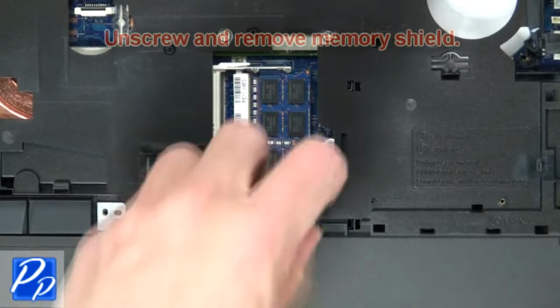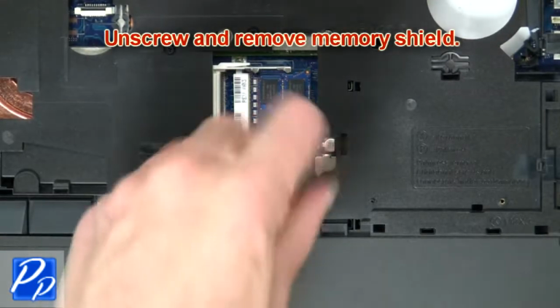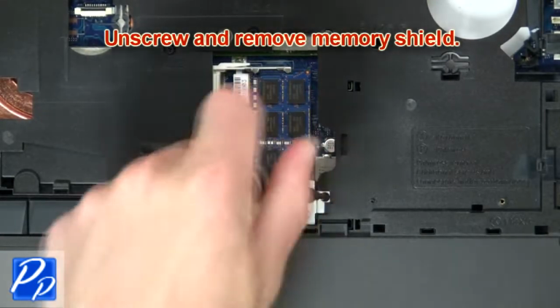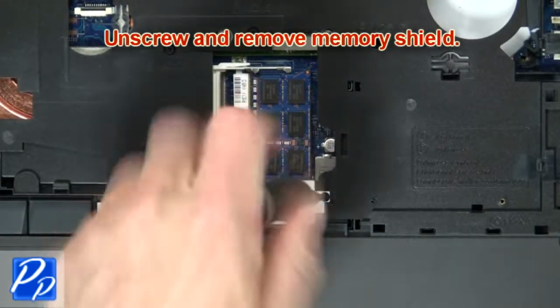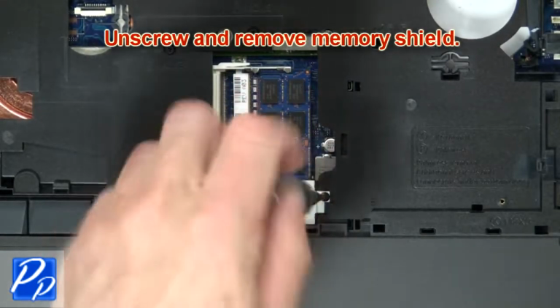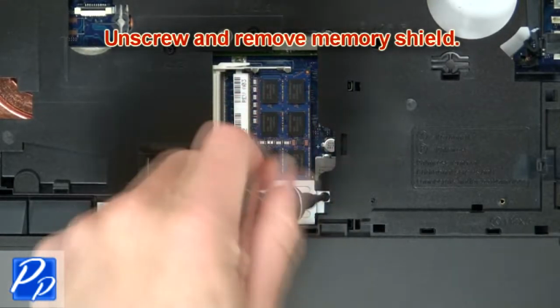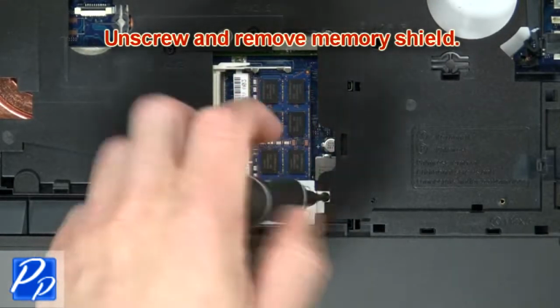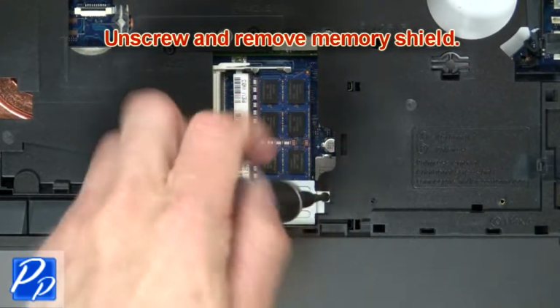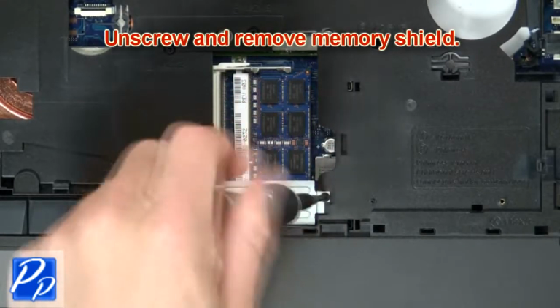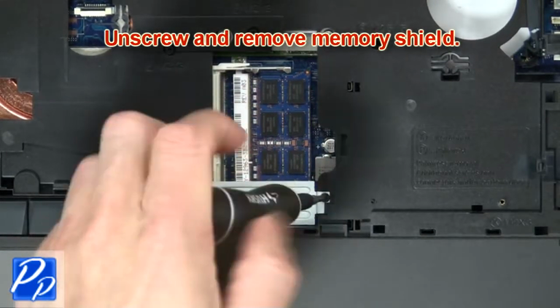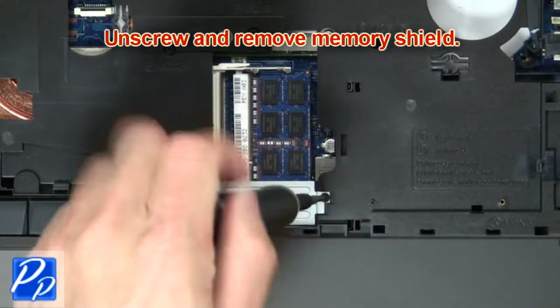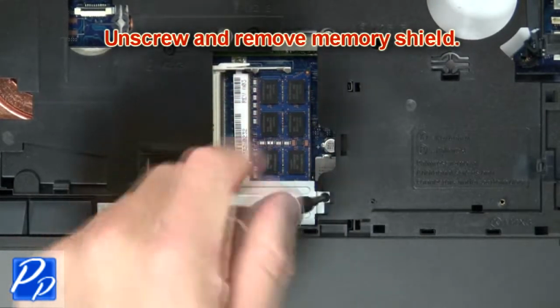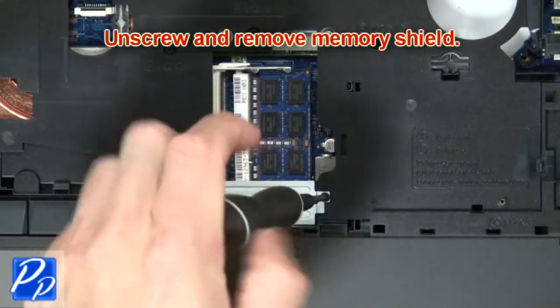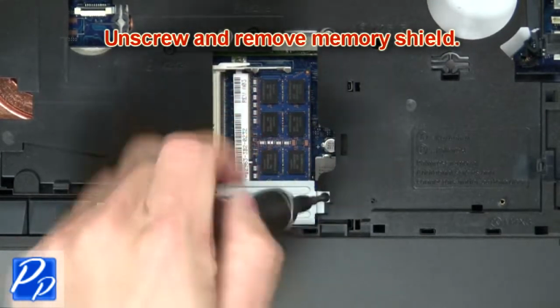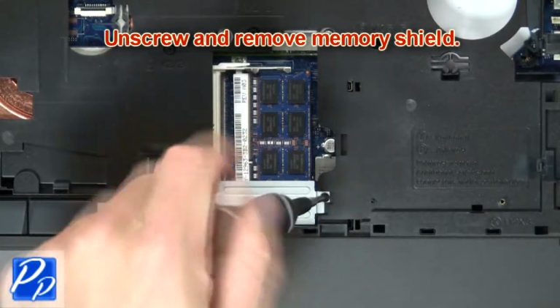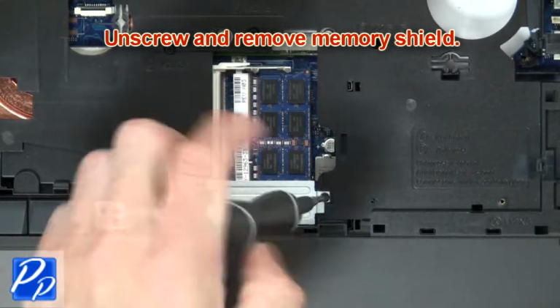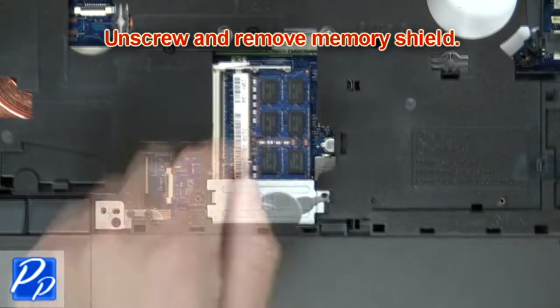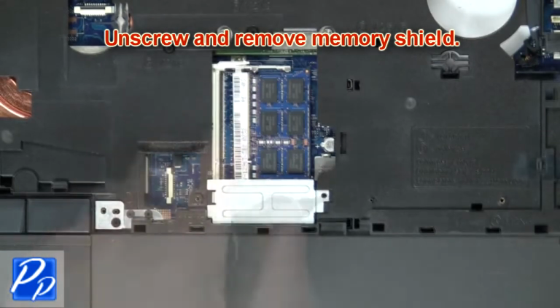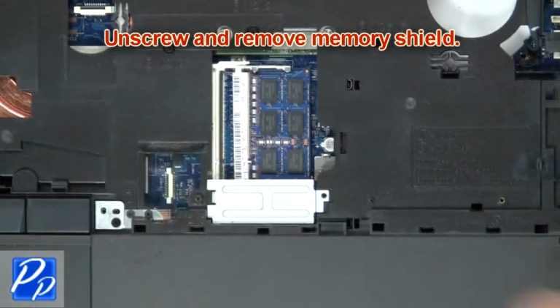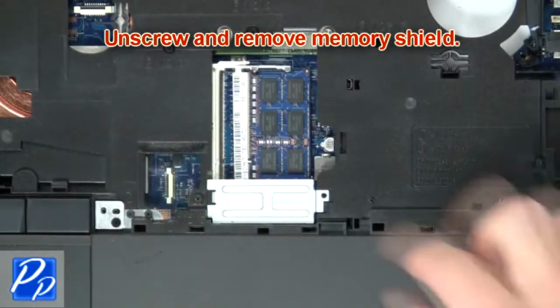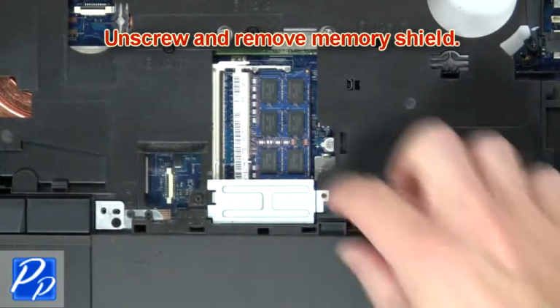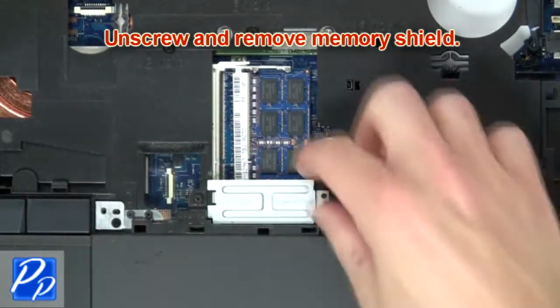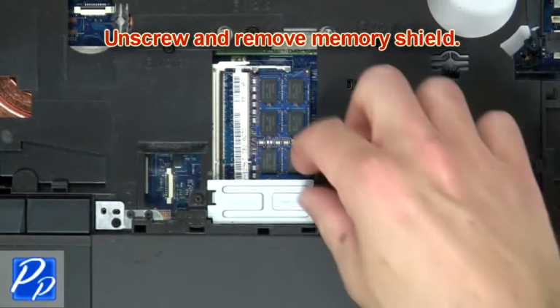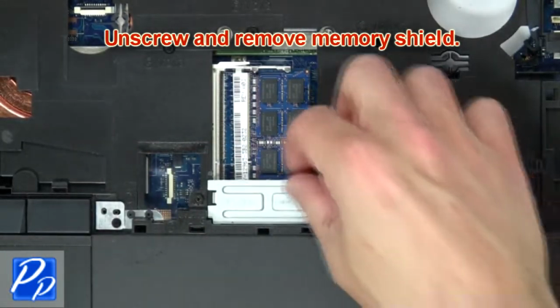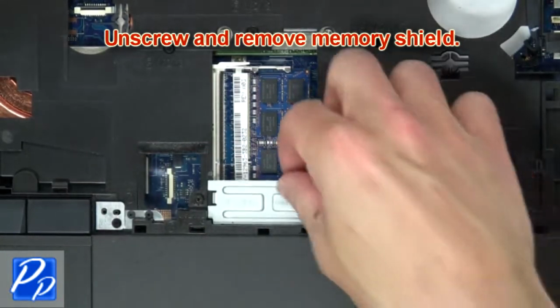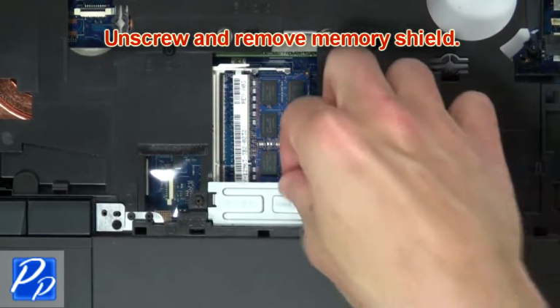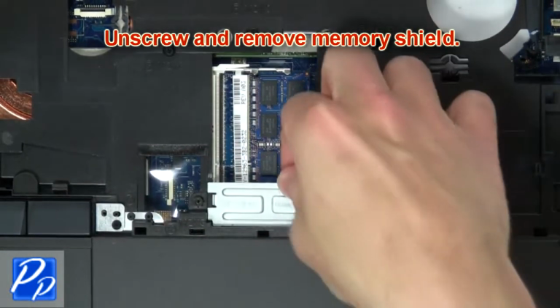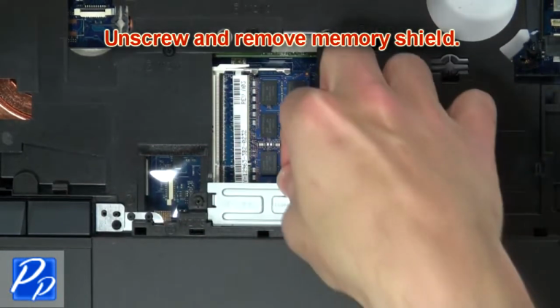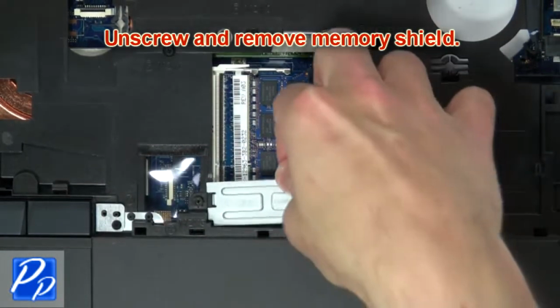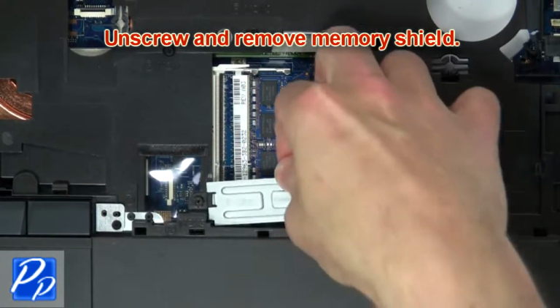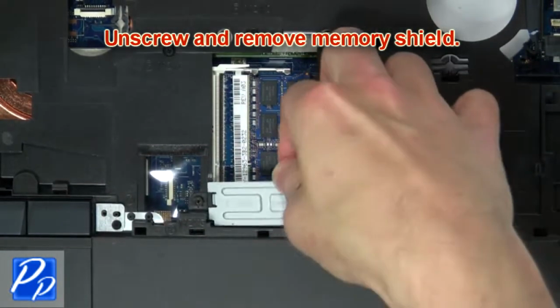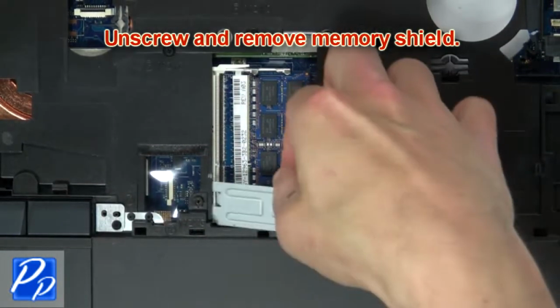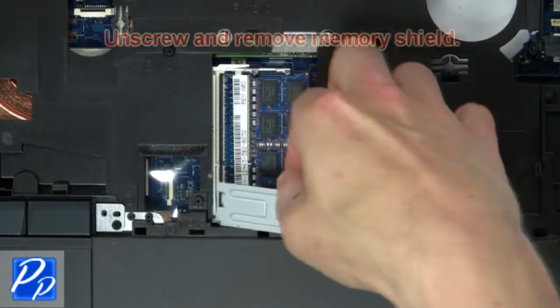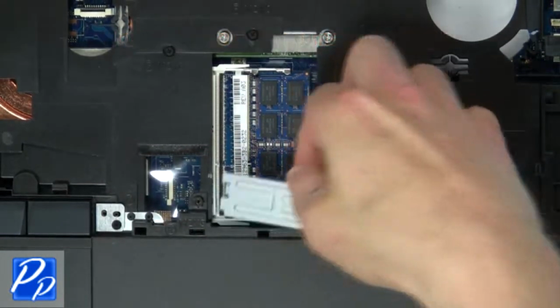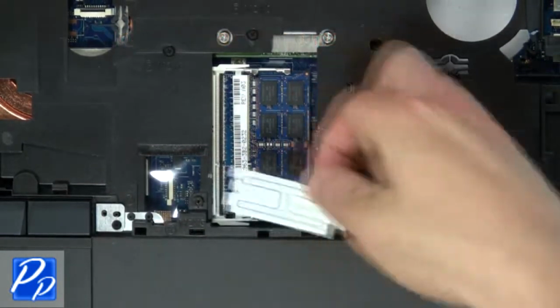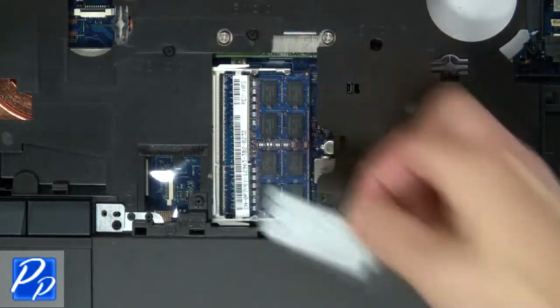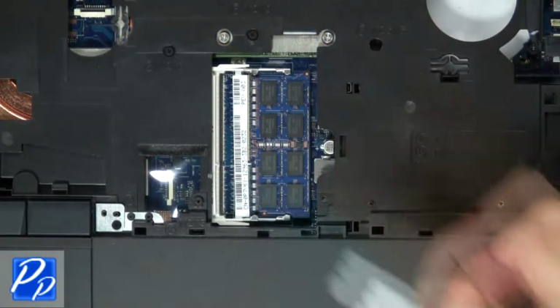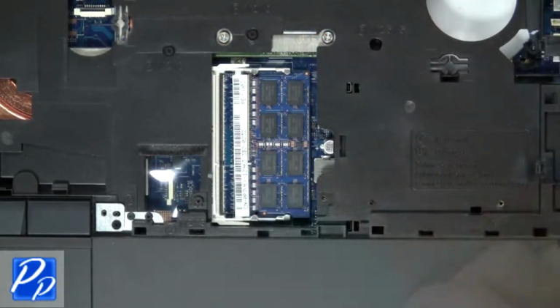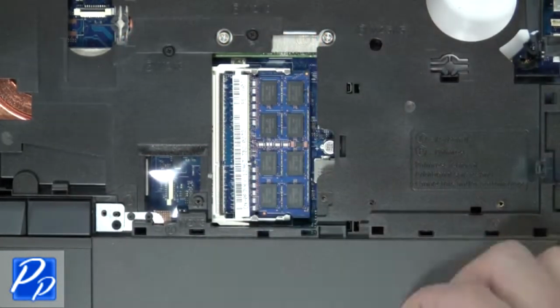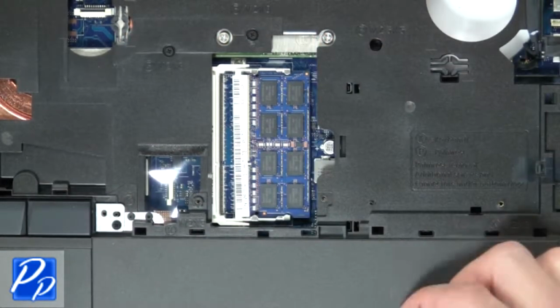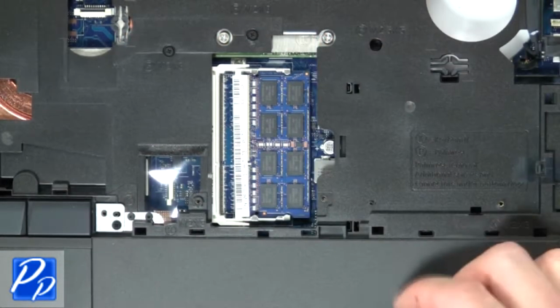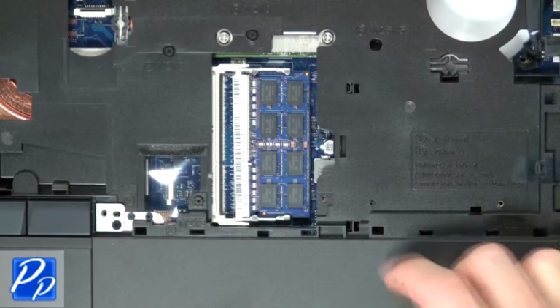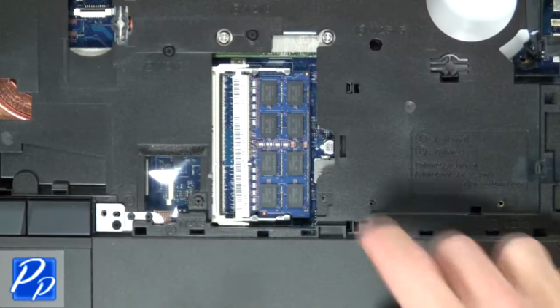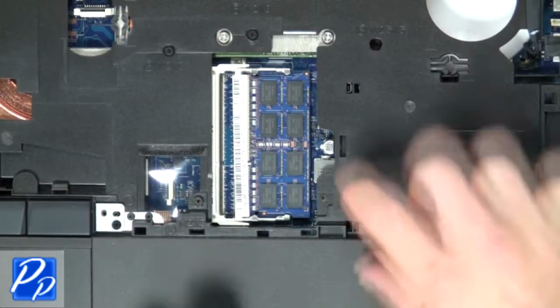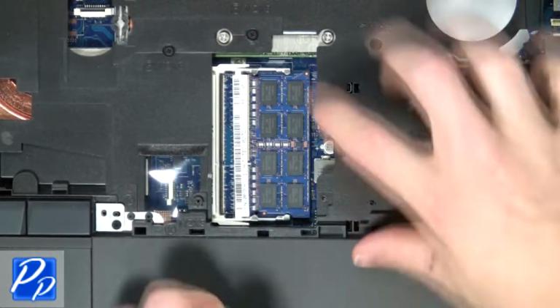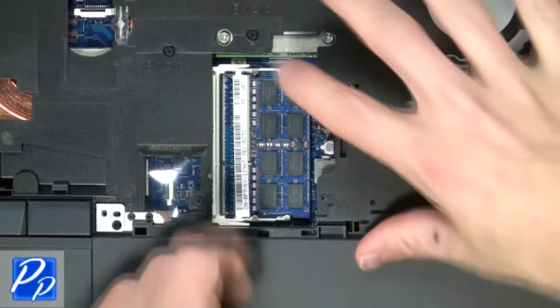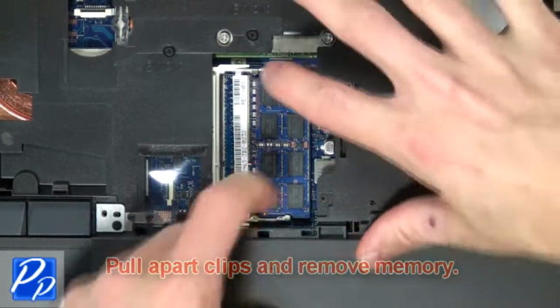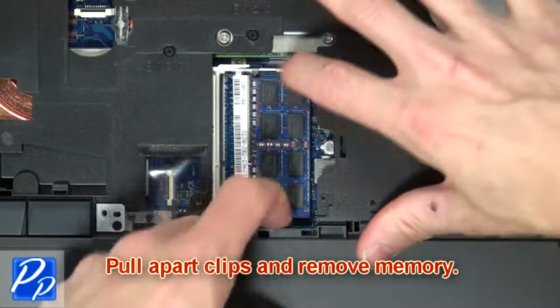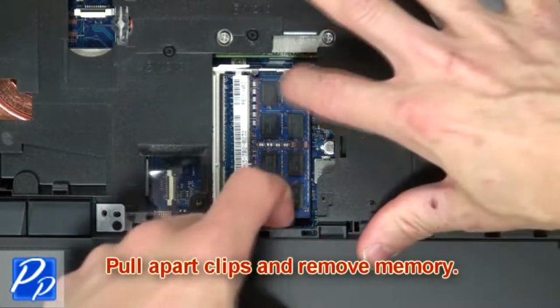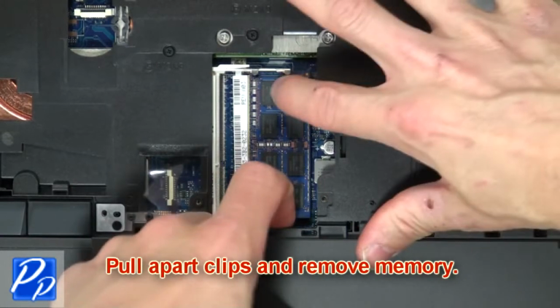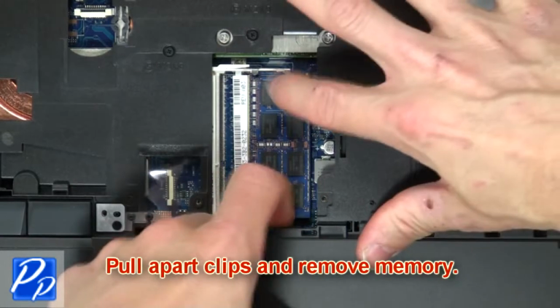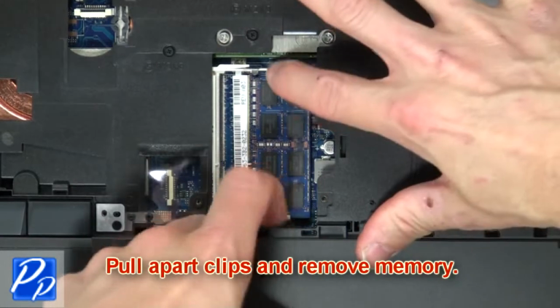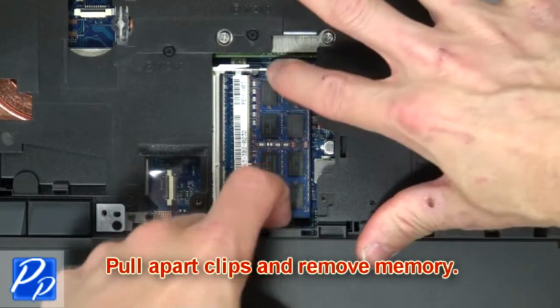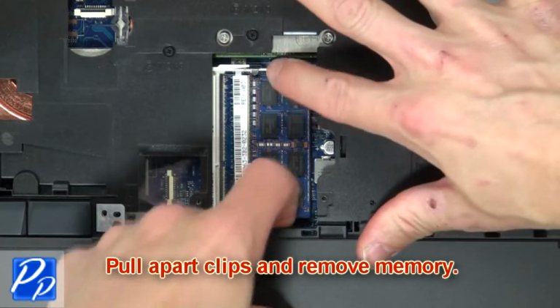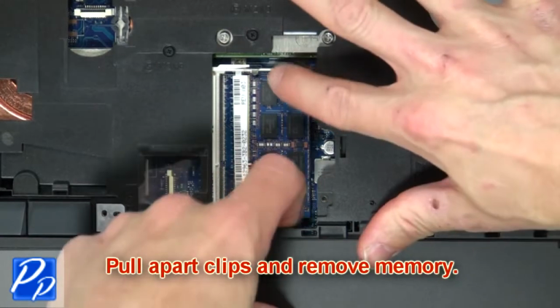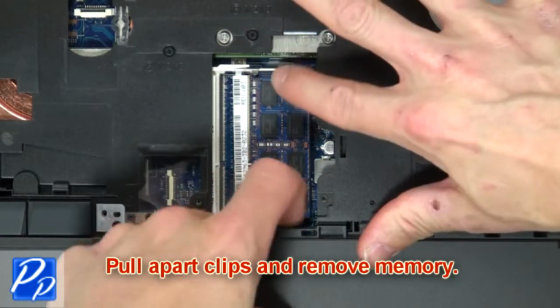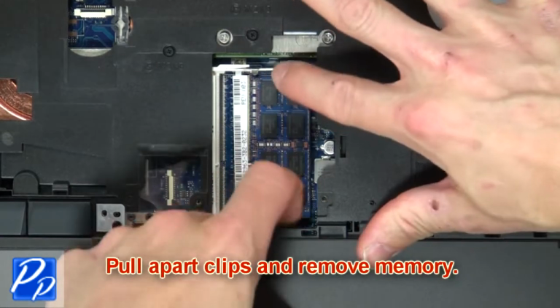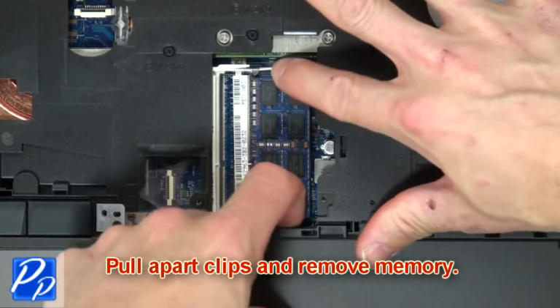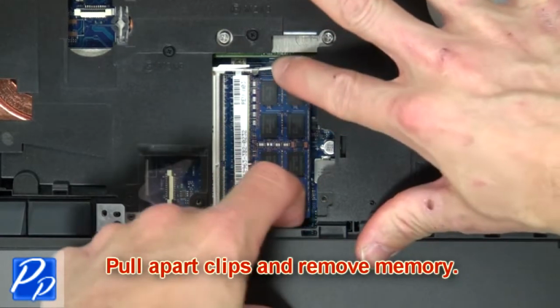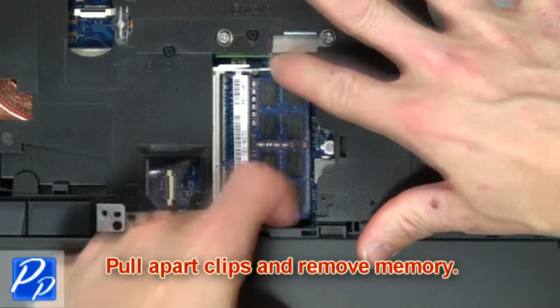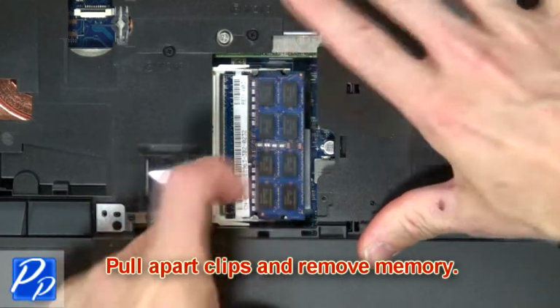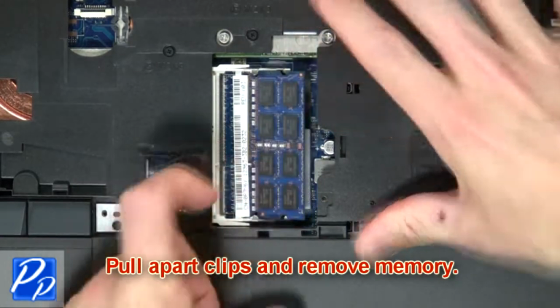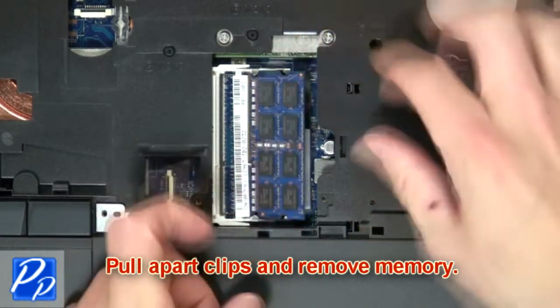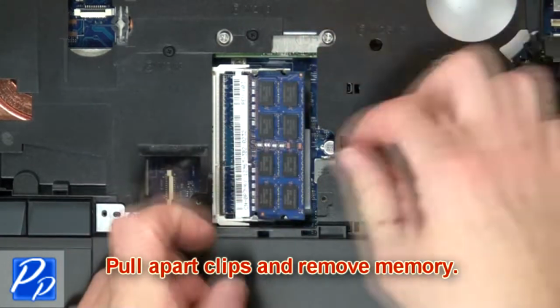Now unscrew and remove memory shield. Then pull apart clips and remove memory.